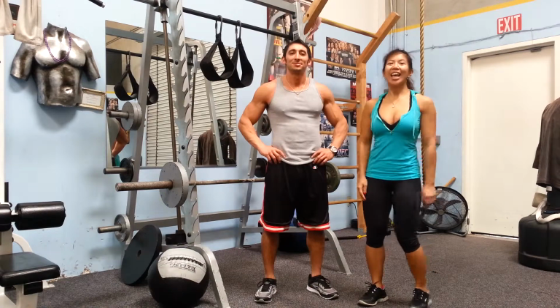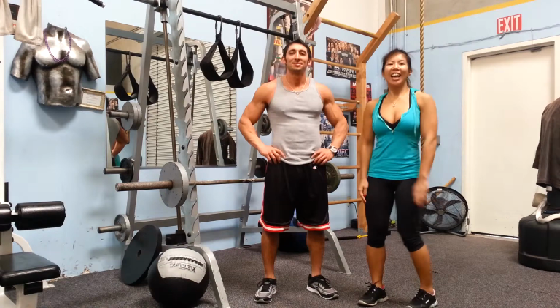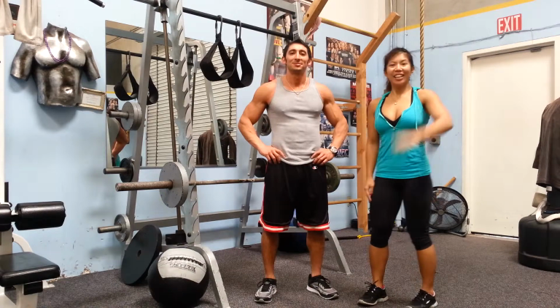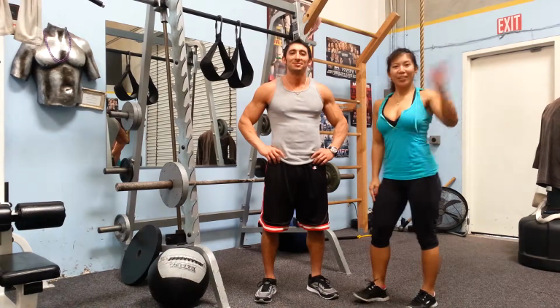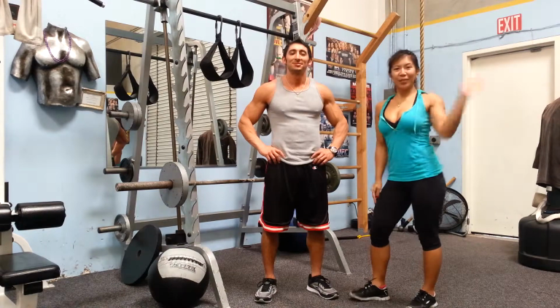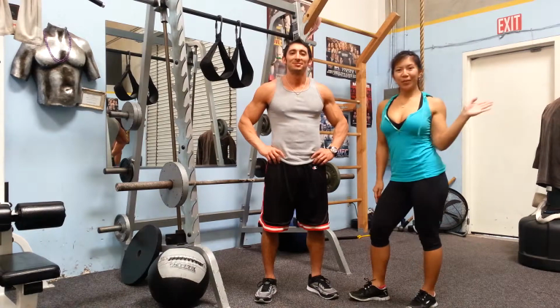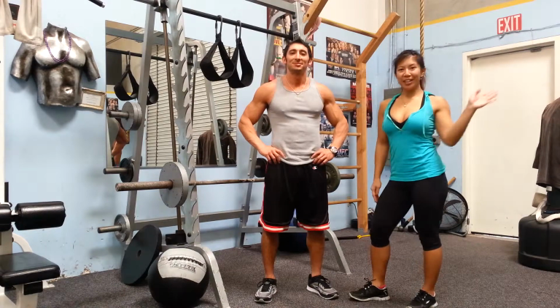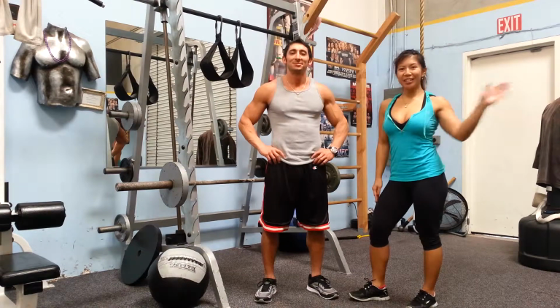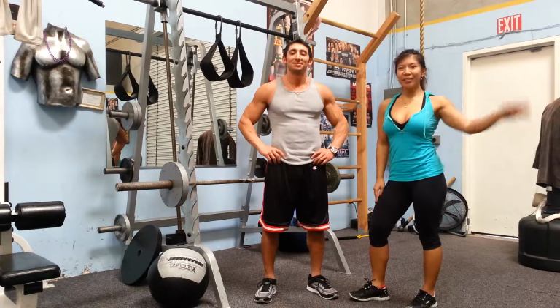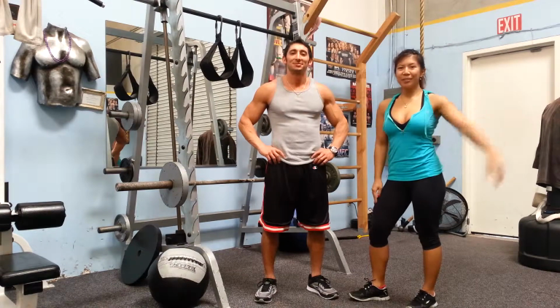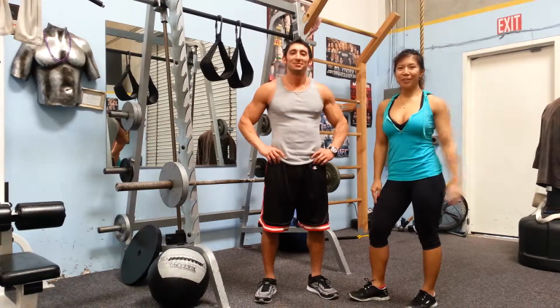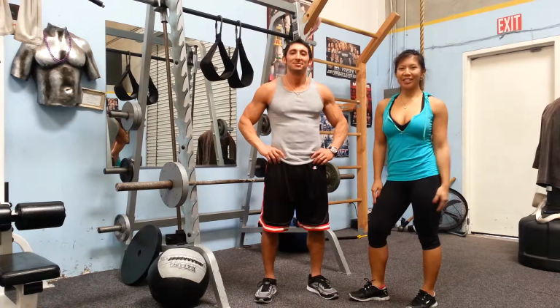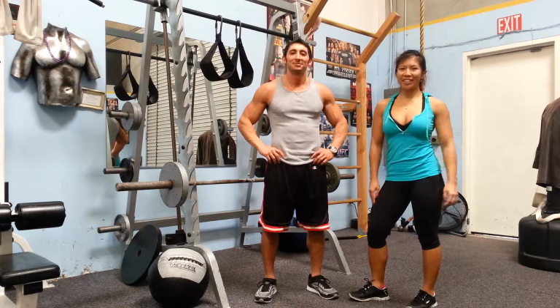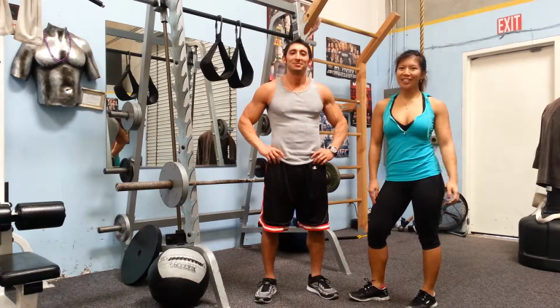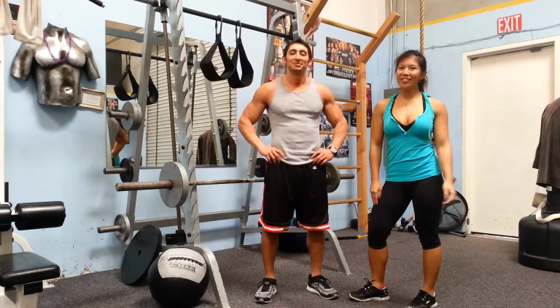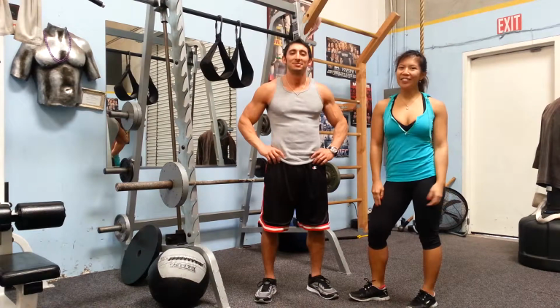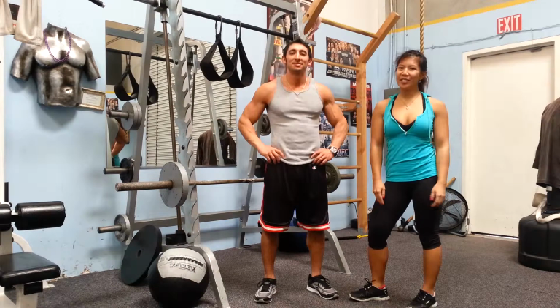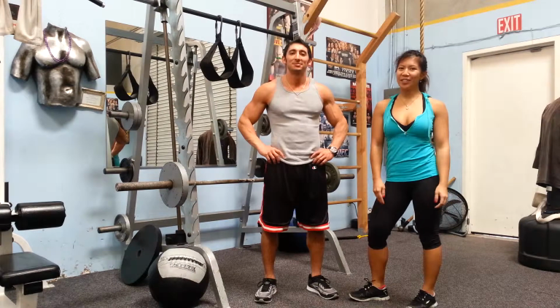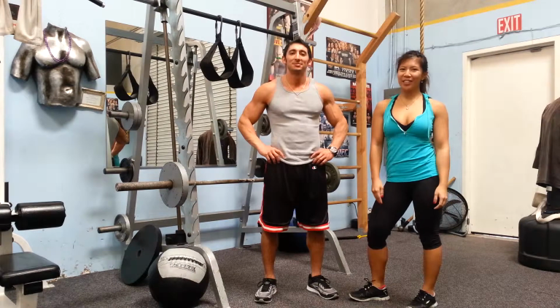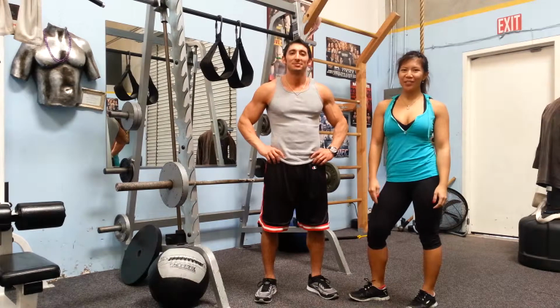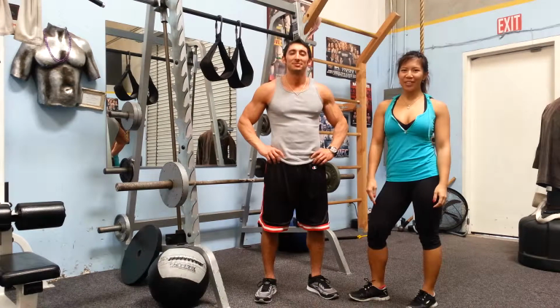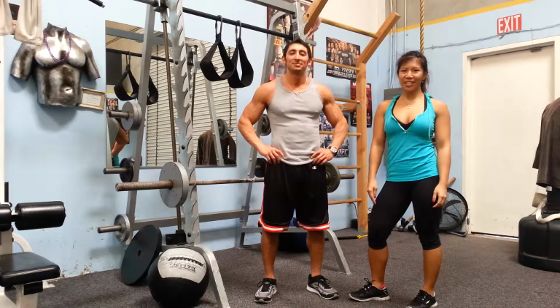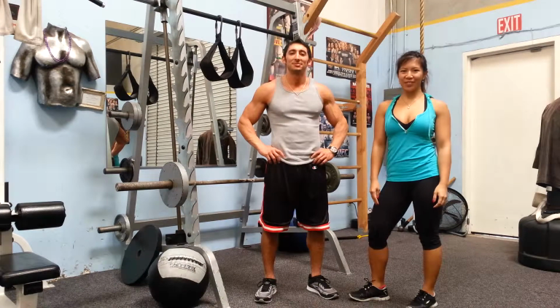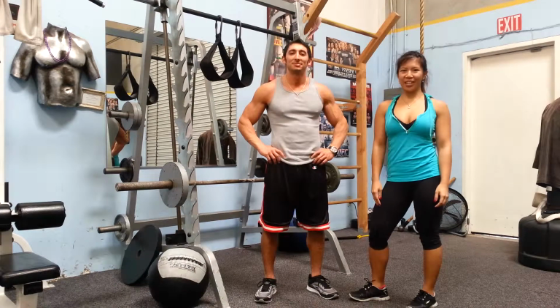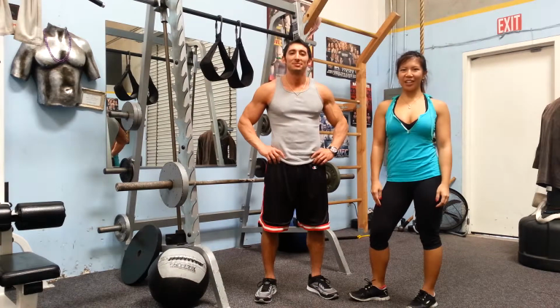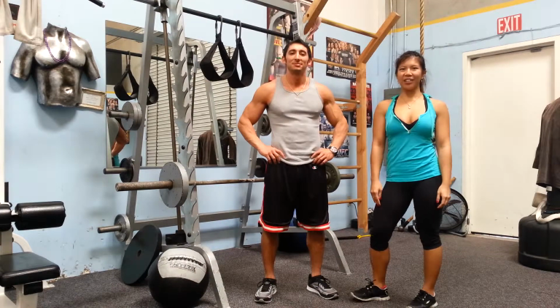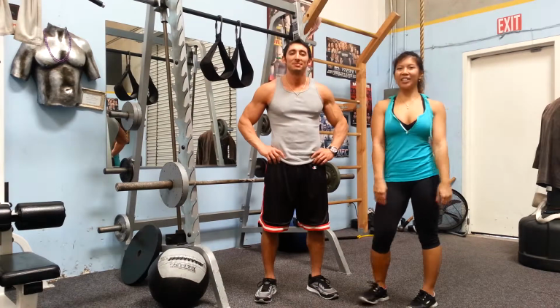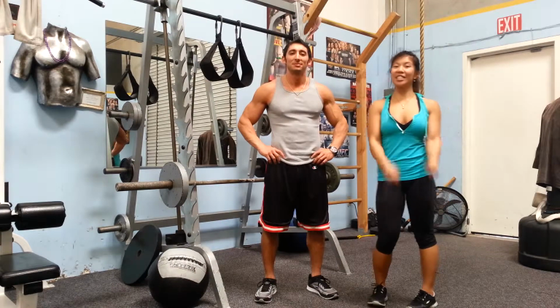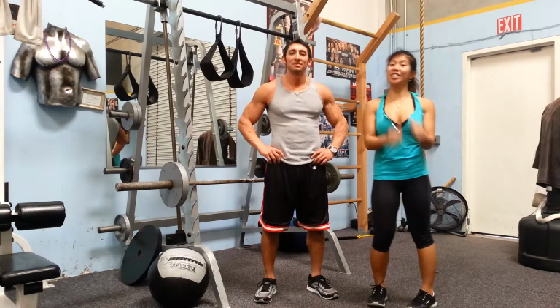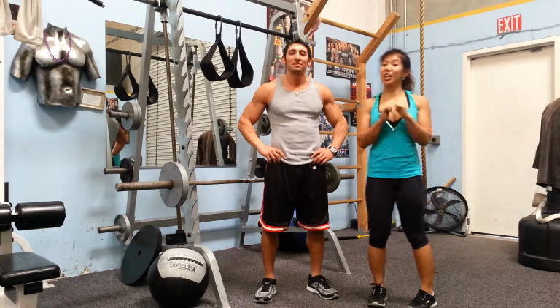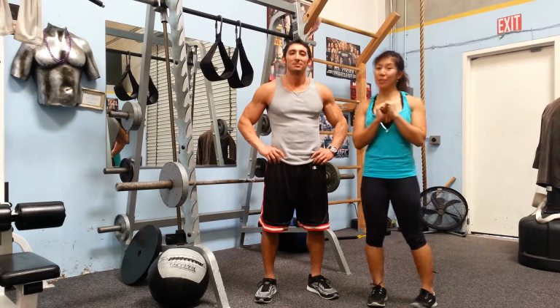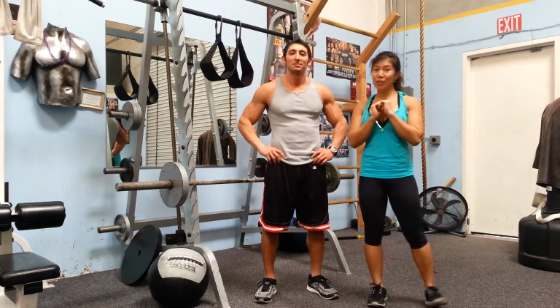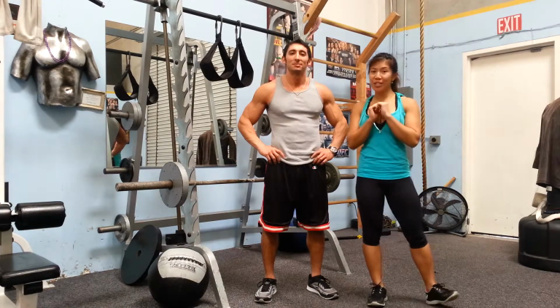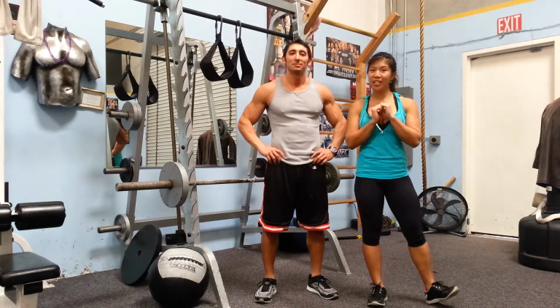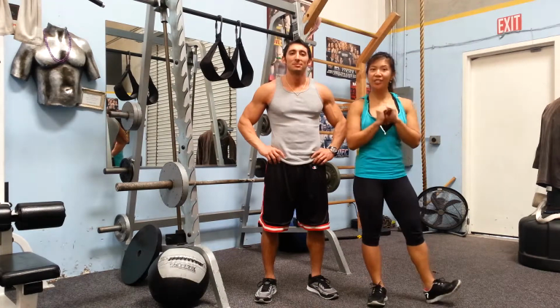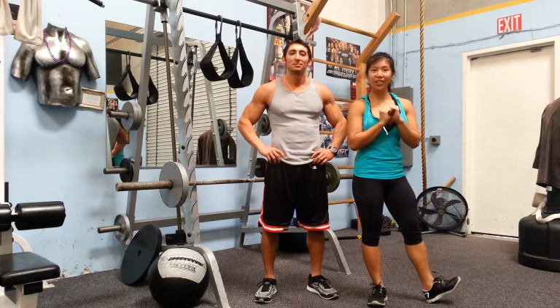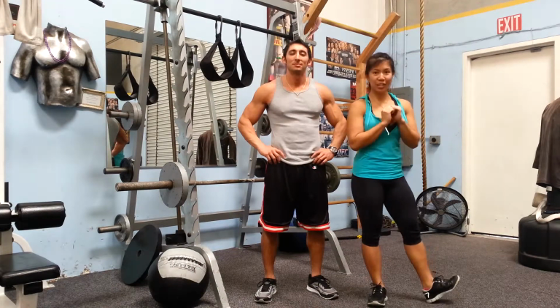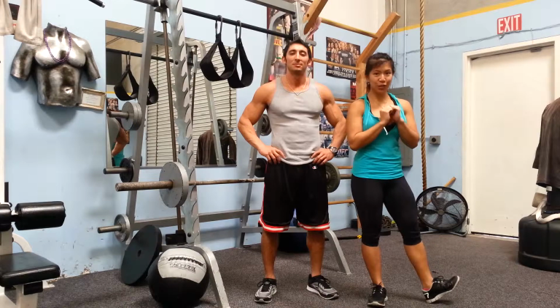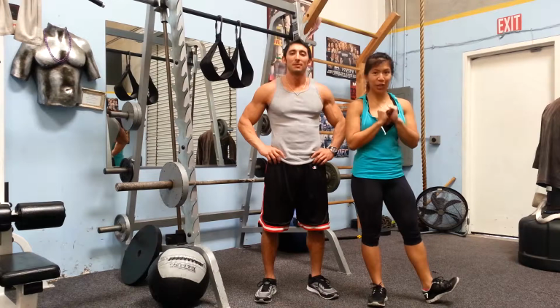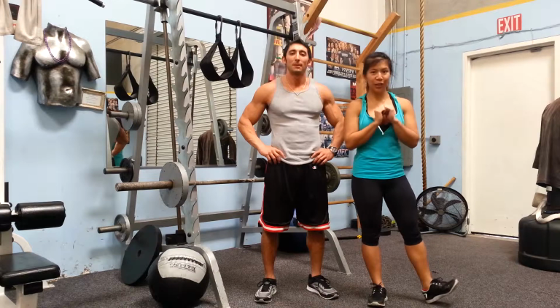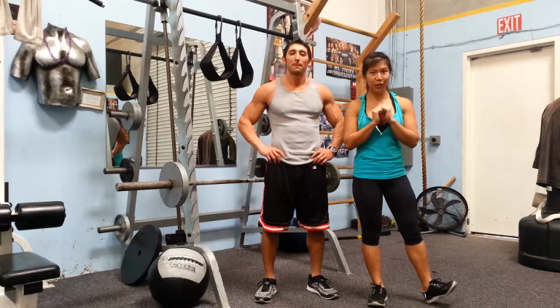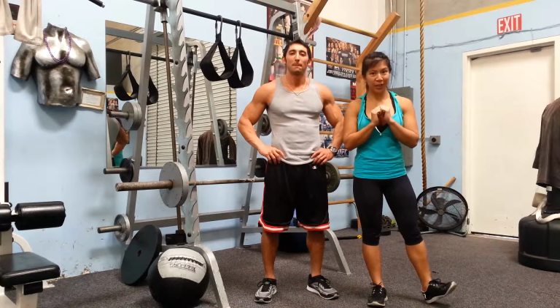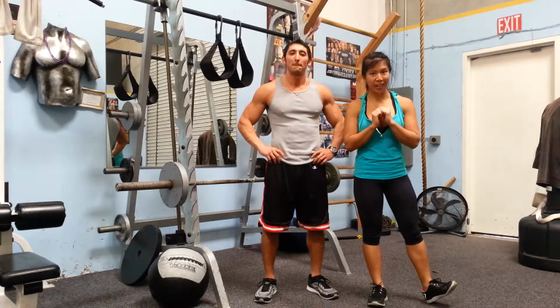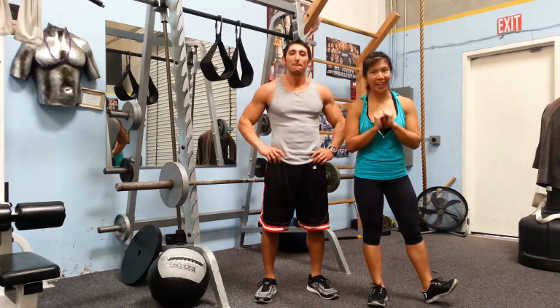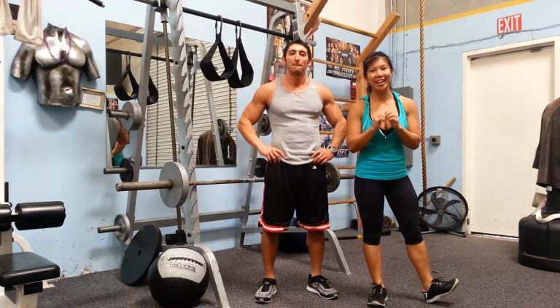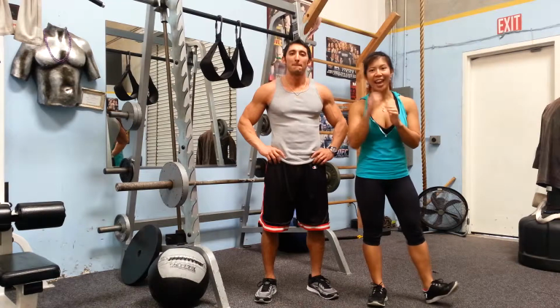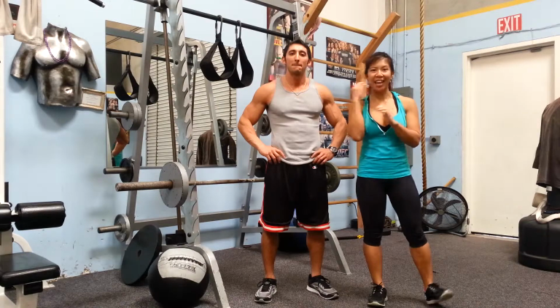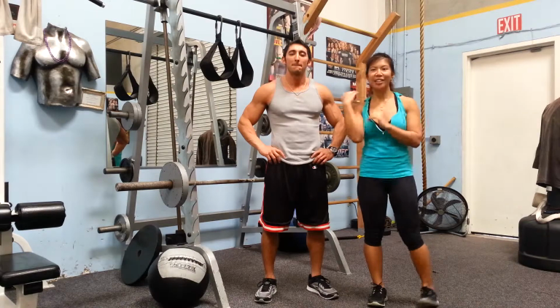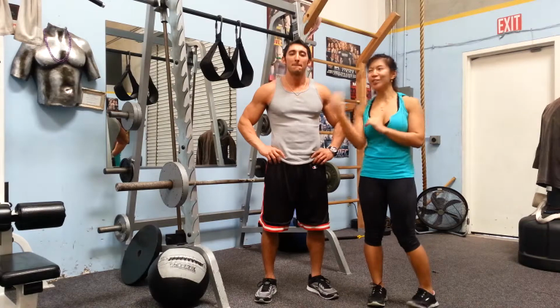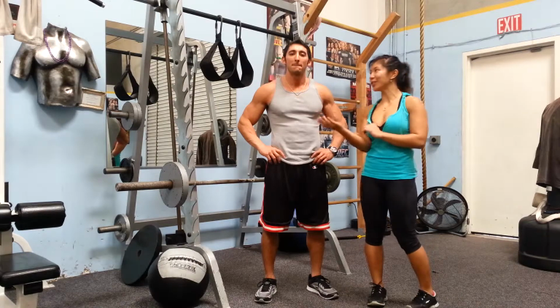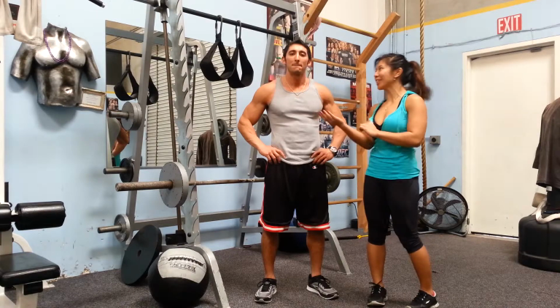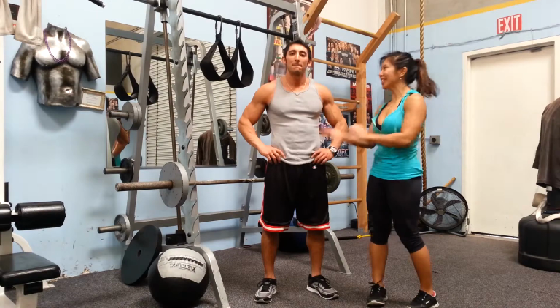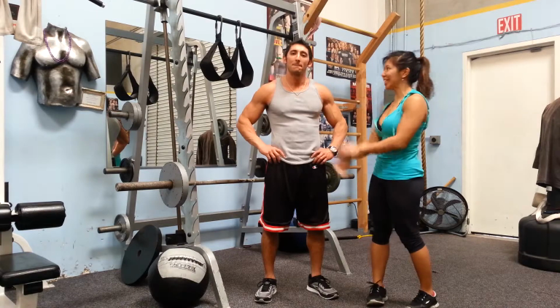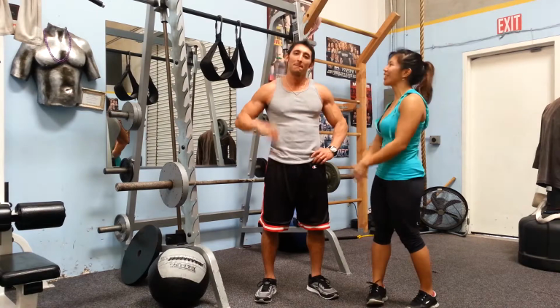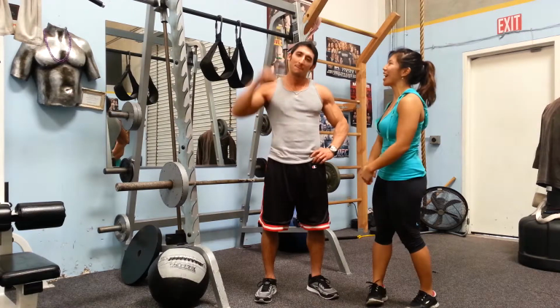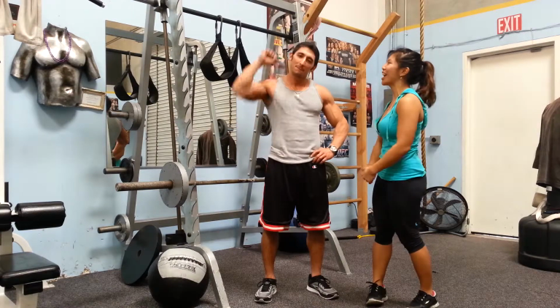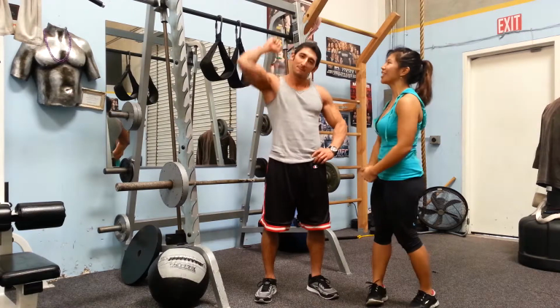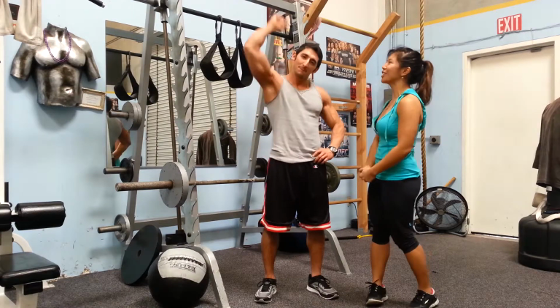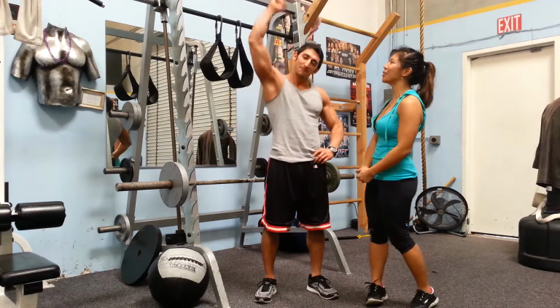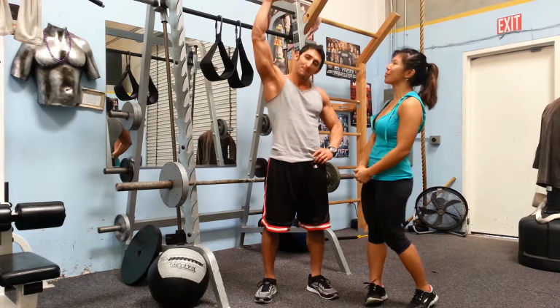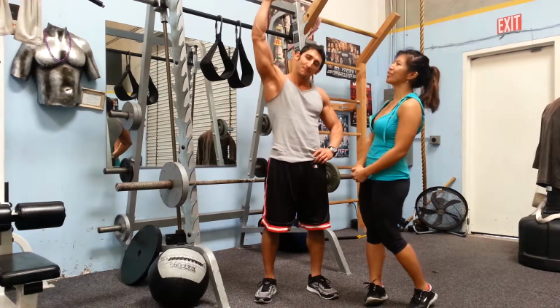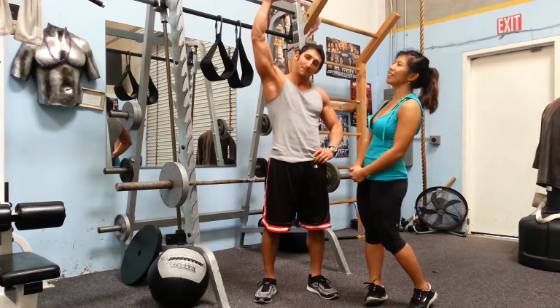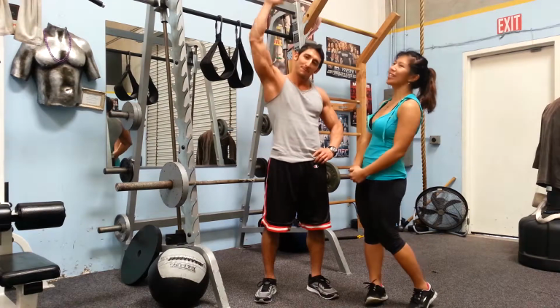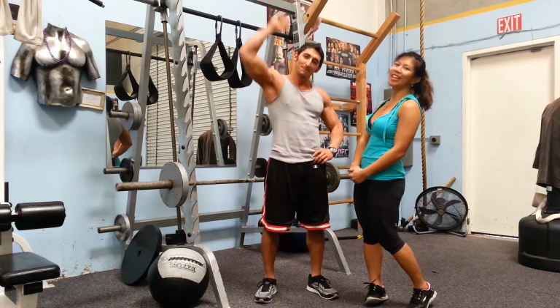Hello everyone! Welcome to another fitness video. This is Jasmine Christine, fitness trainer in New Guinea, and Anatoly here at New Breed Fitness.